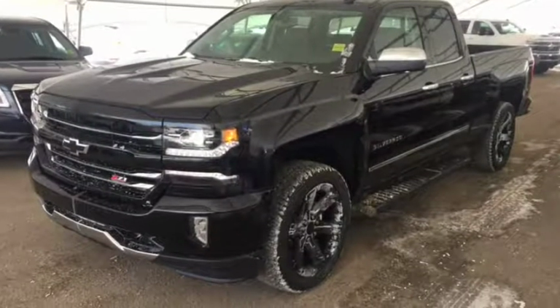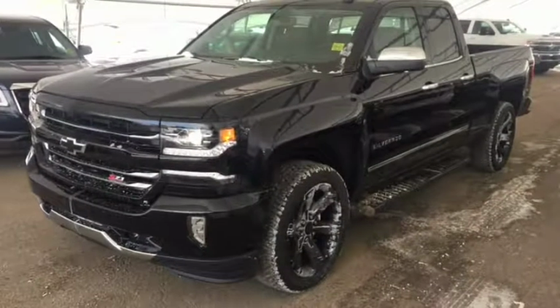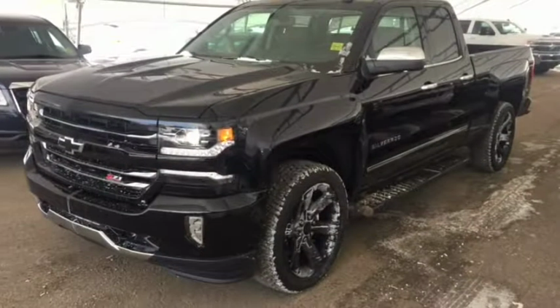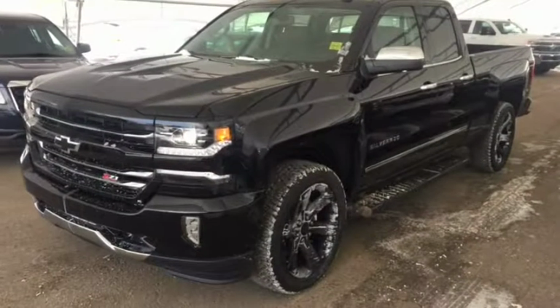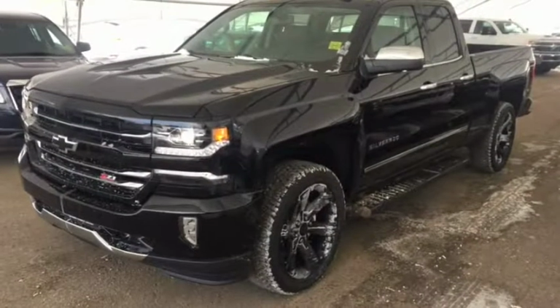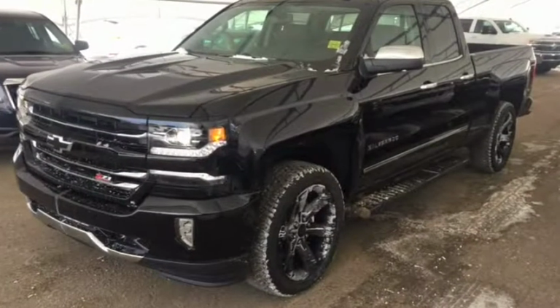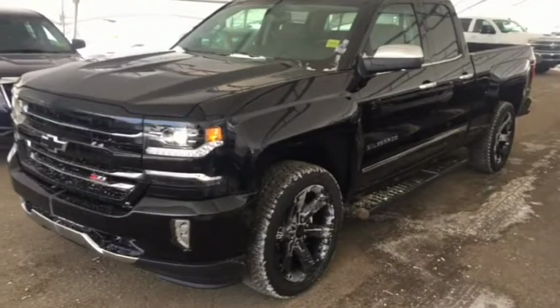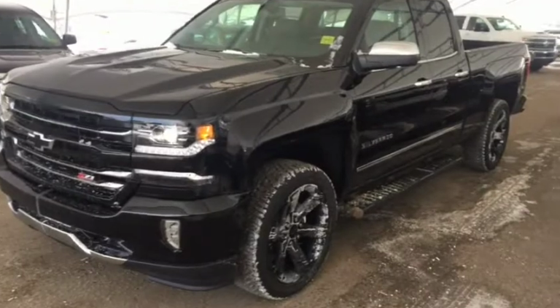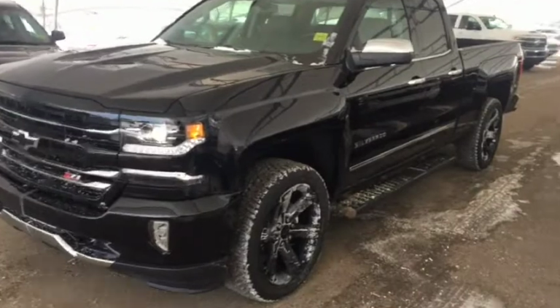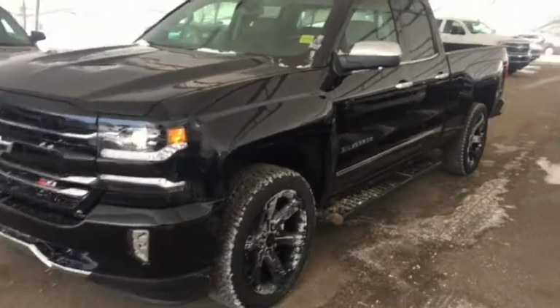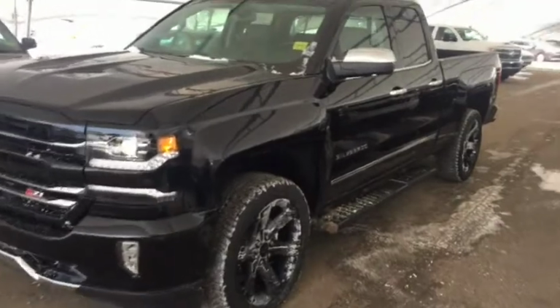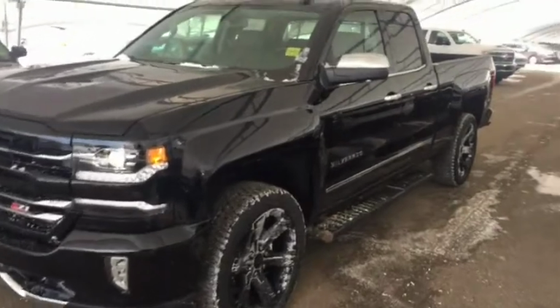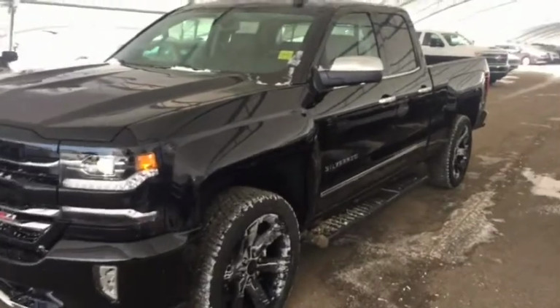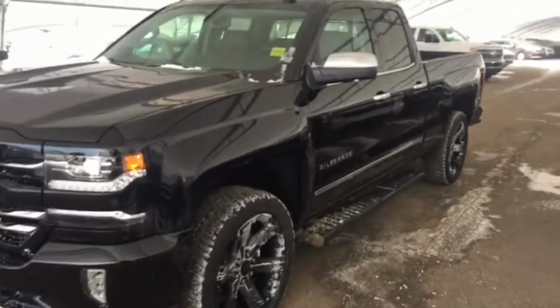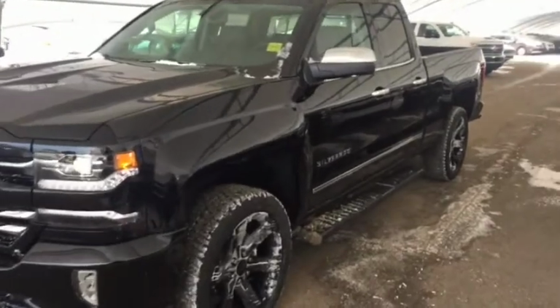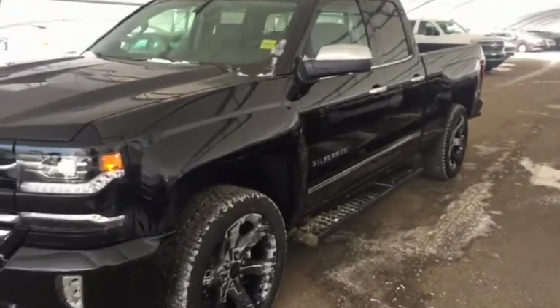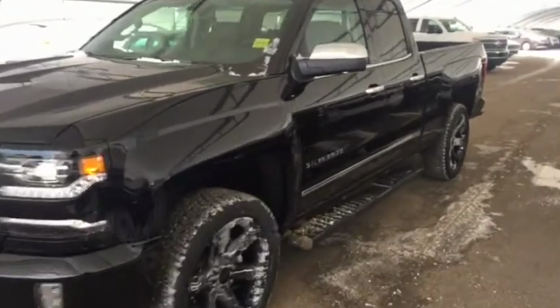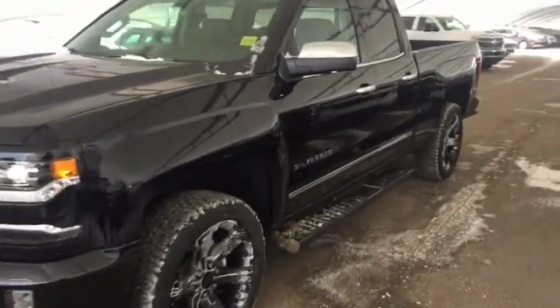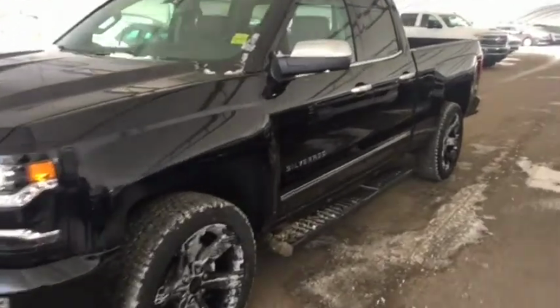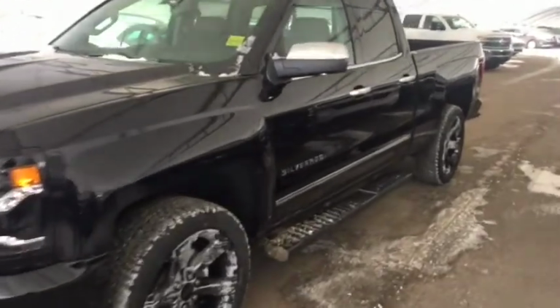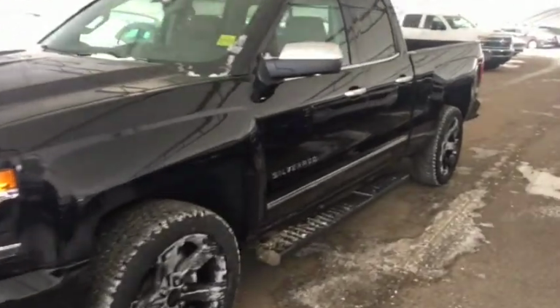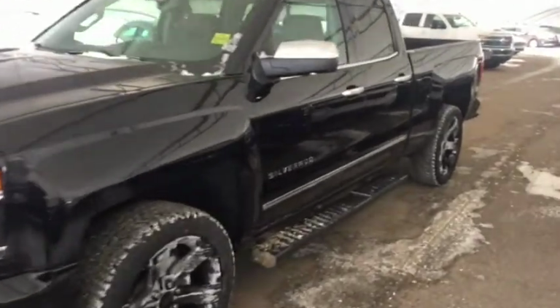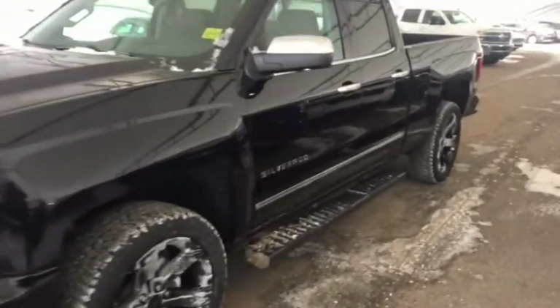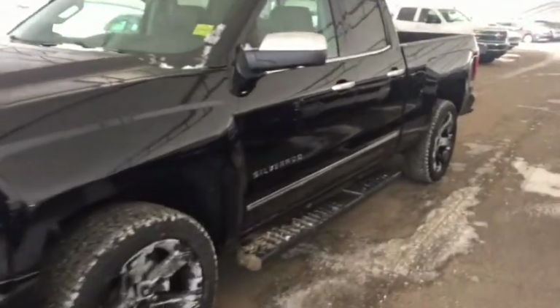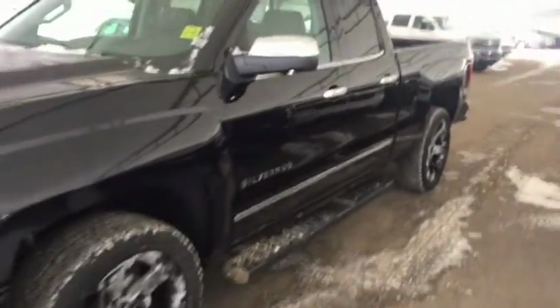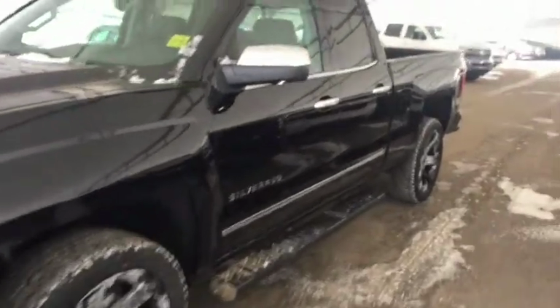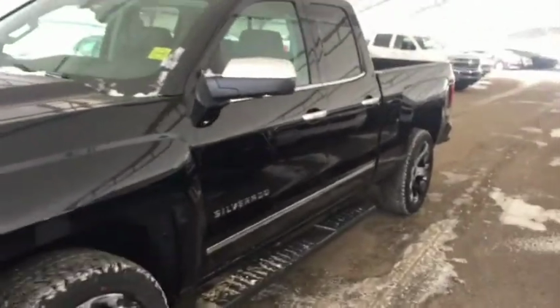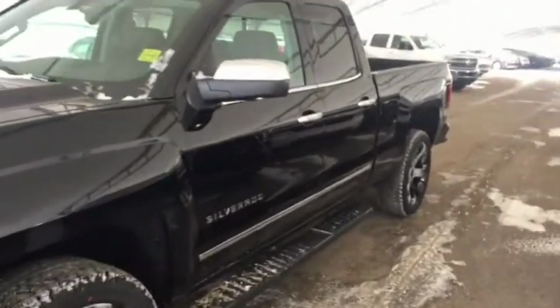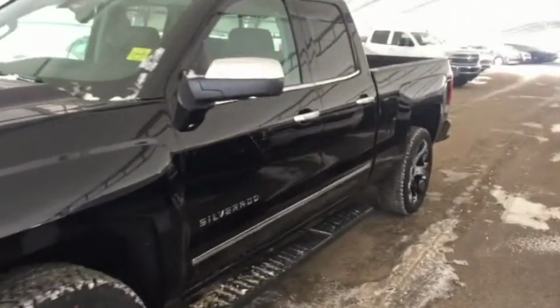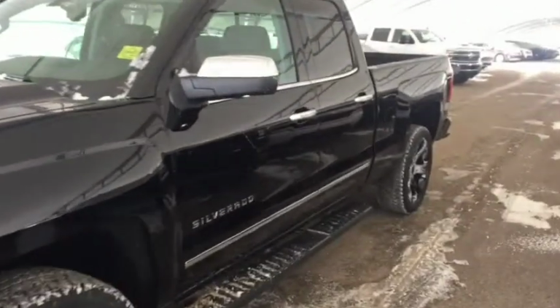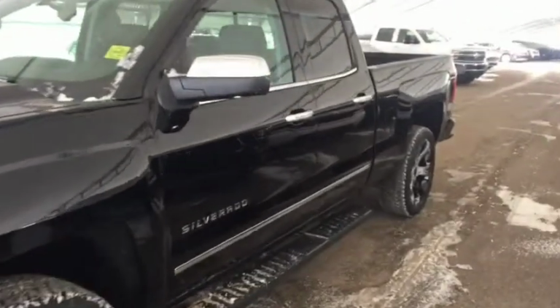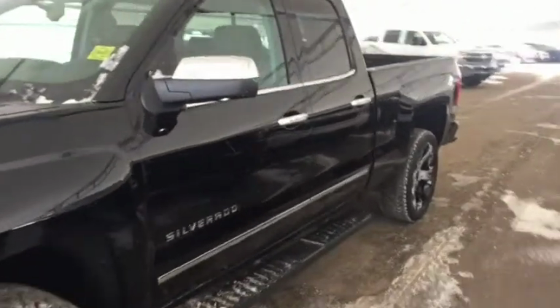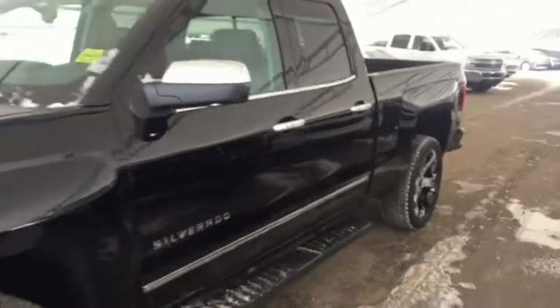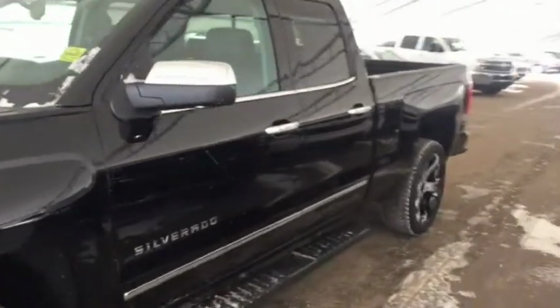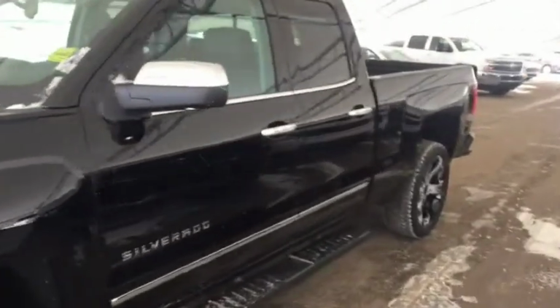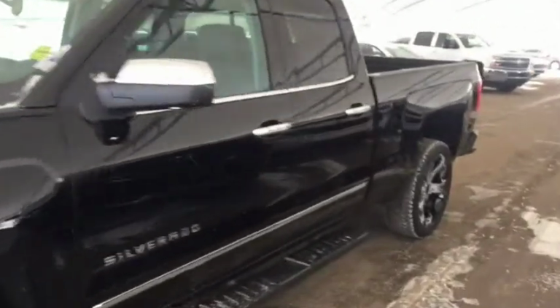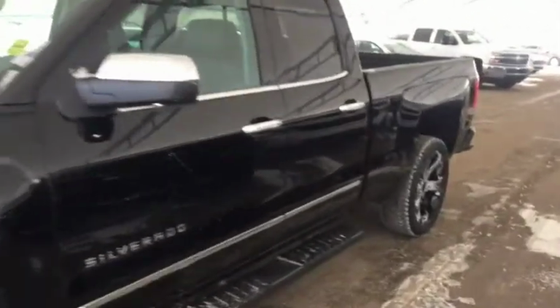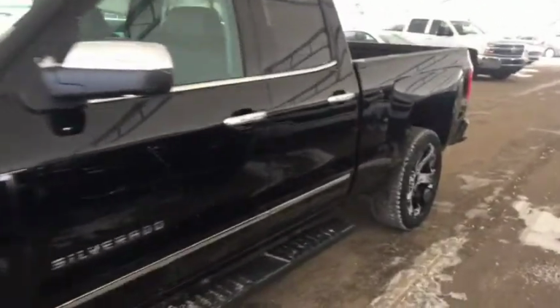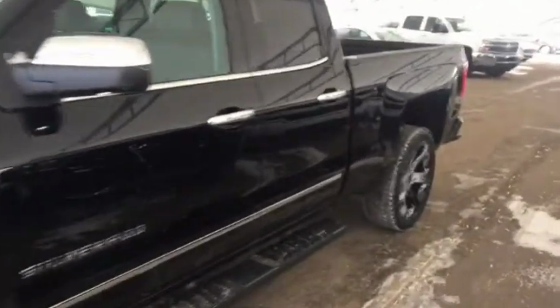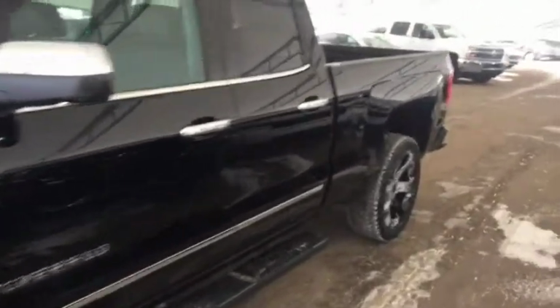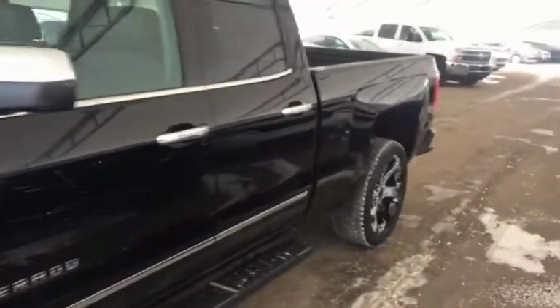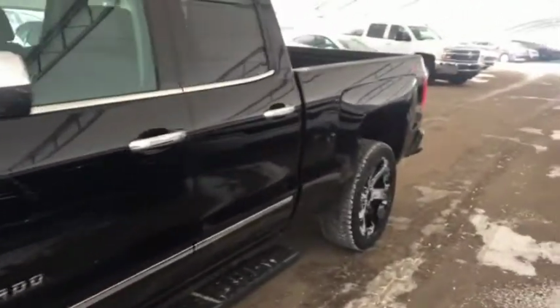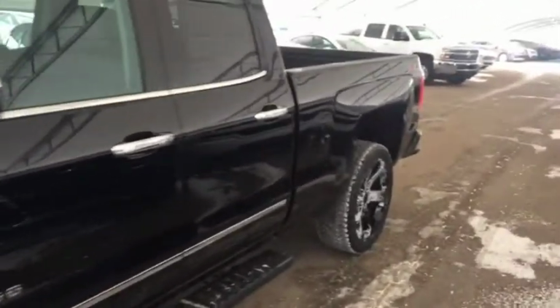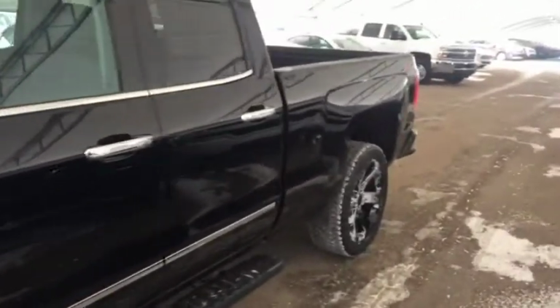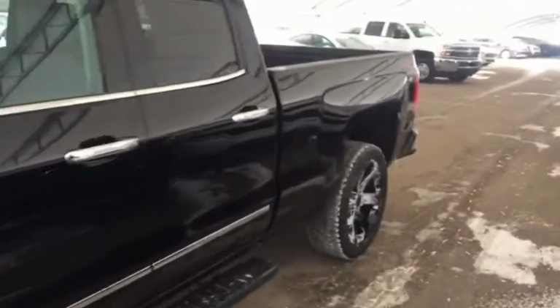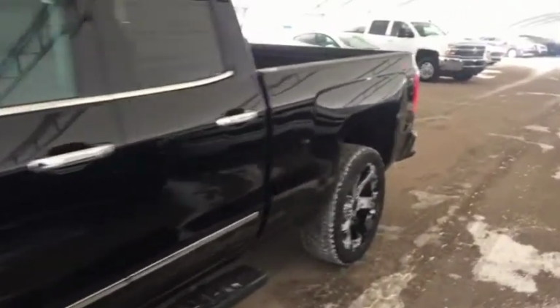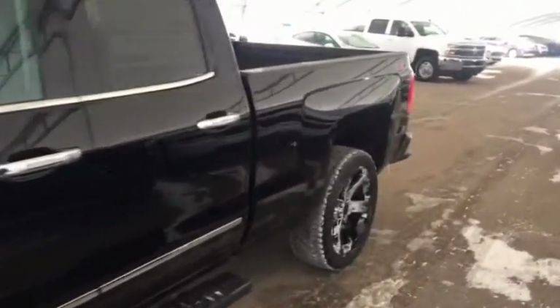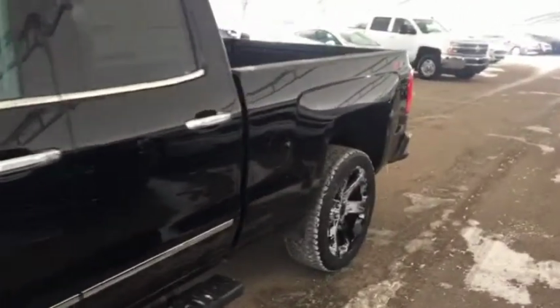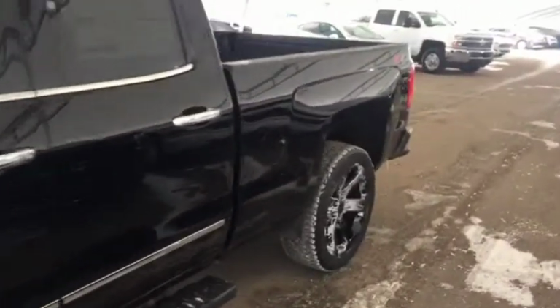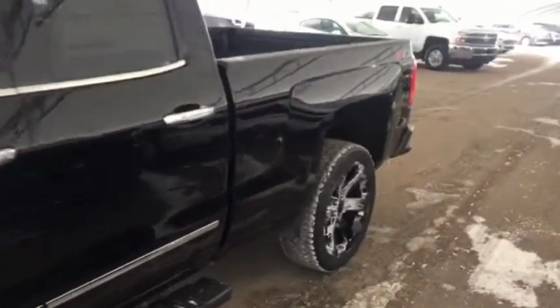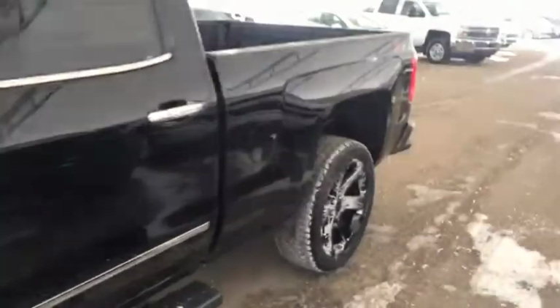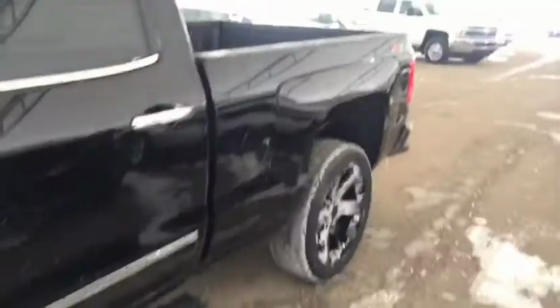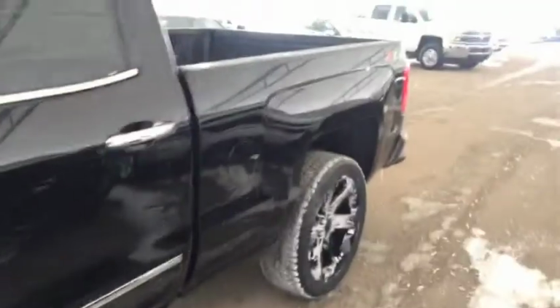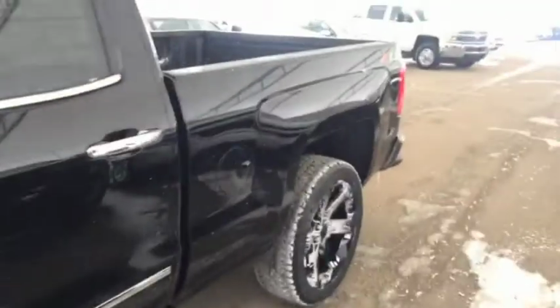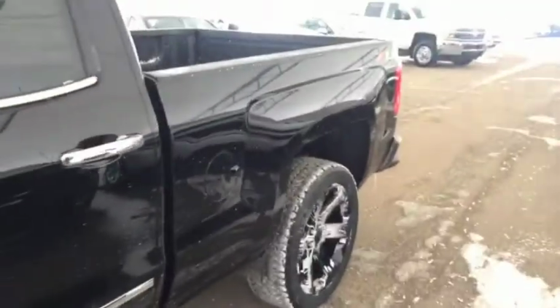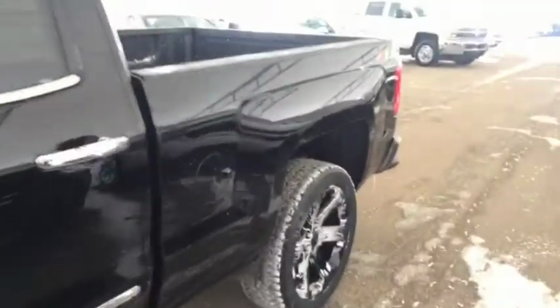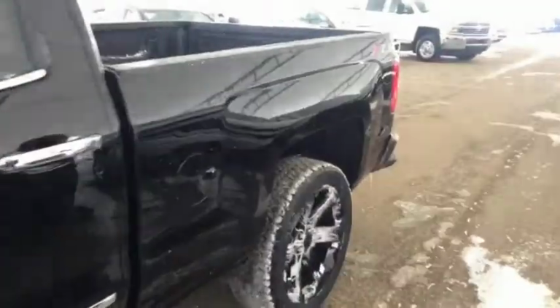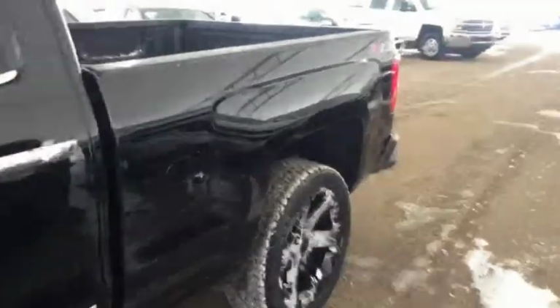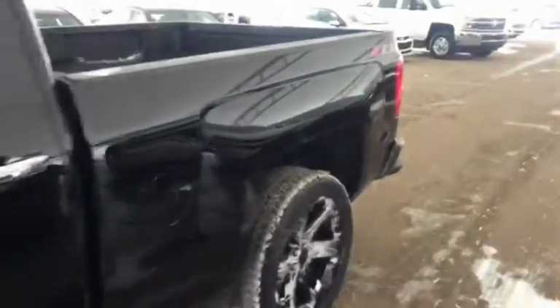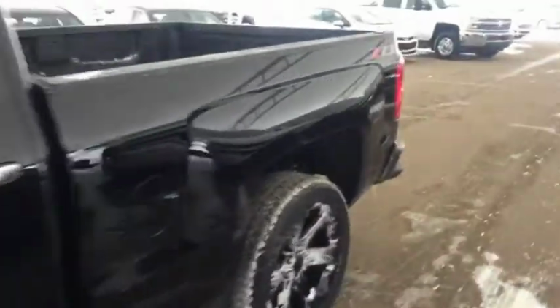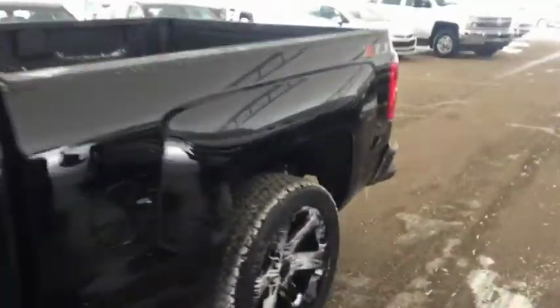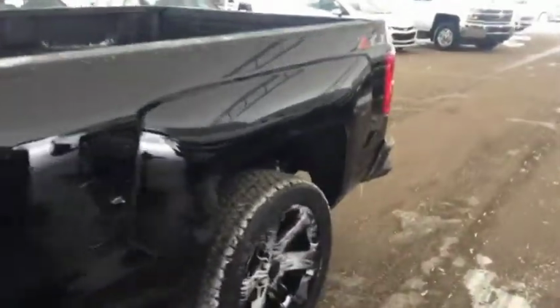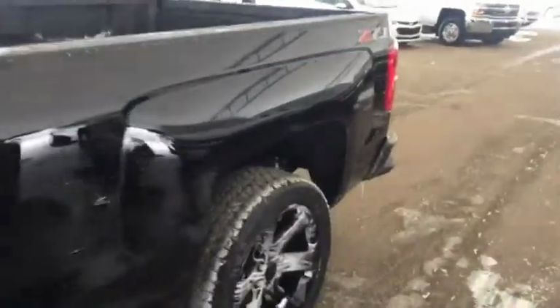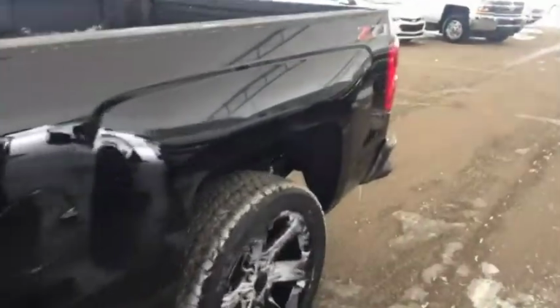Welcome to Davis Chevrolet. This is a 2018 Chevrolet Silverado 2500 Heavy Duty in the color black.